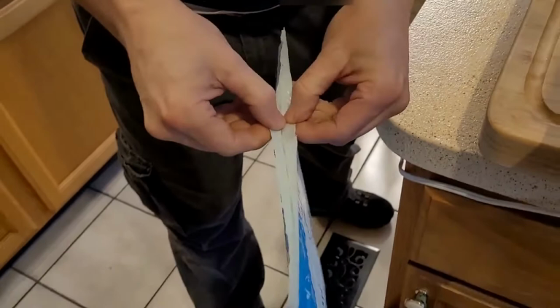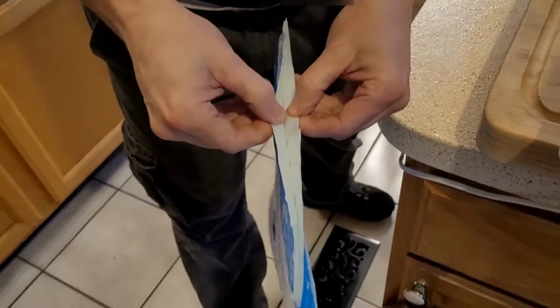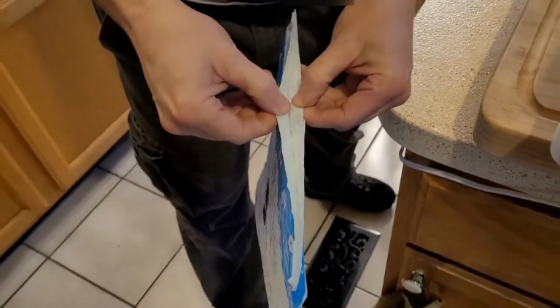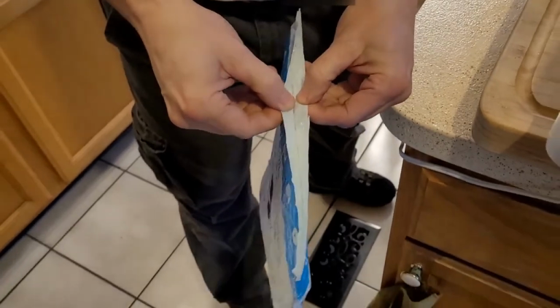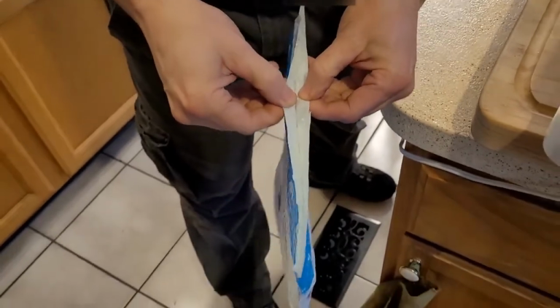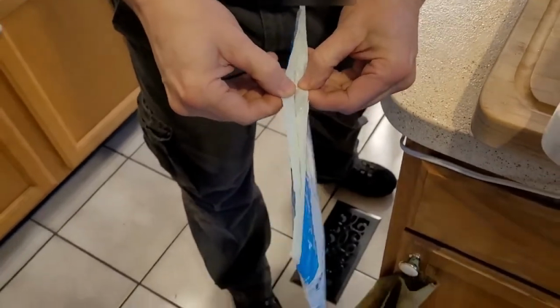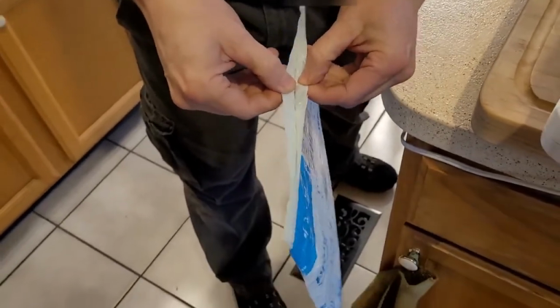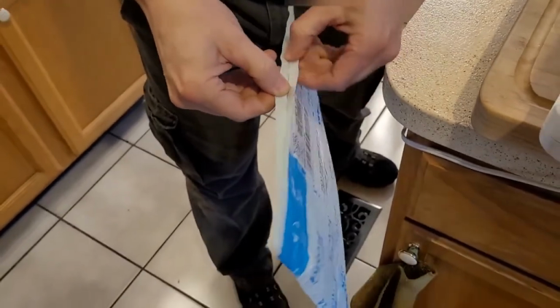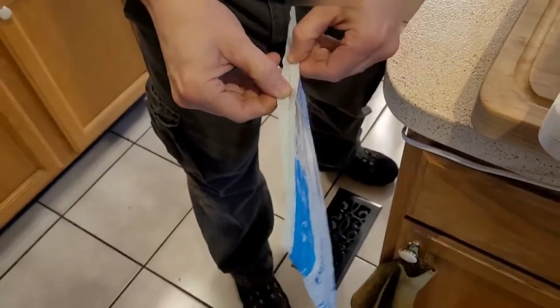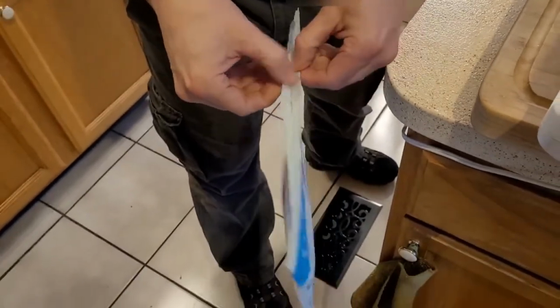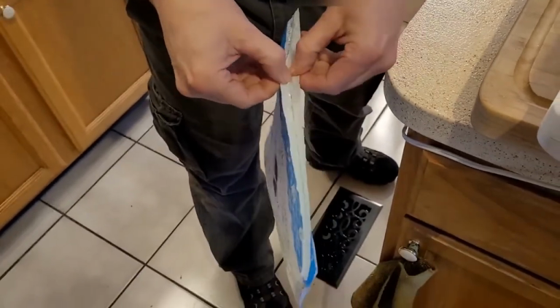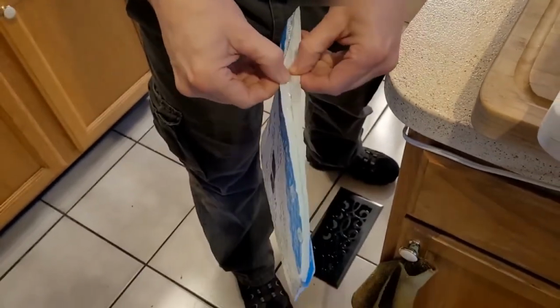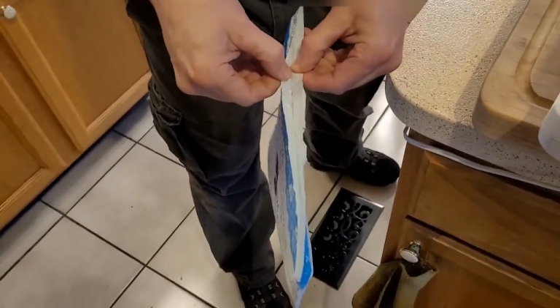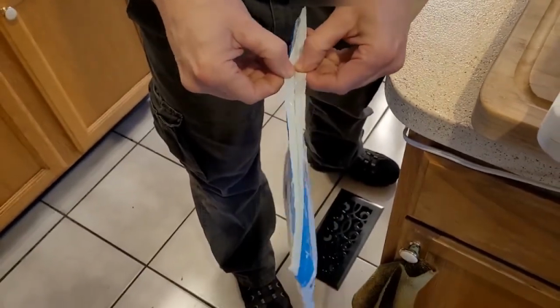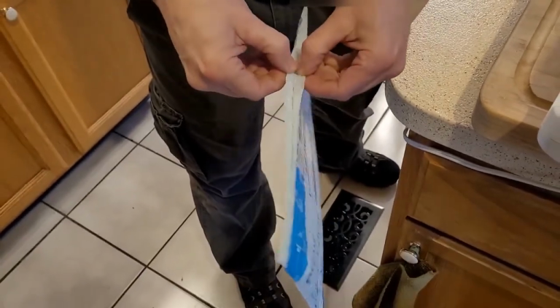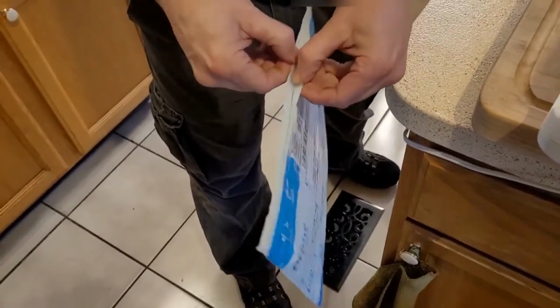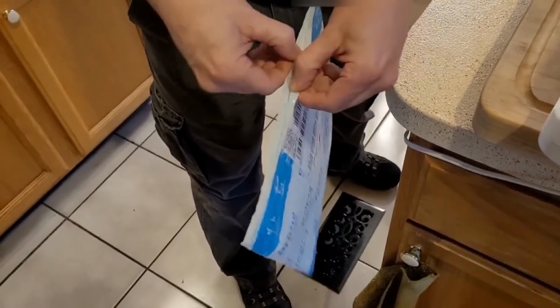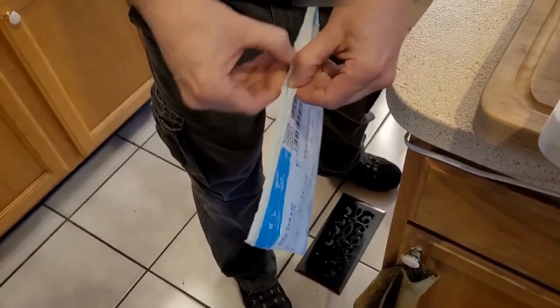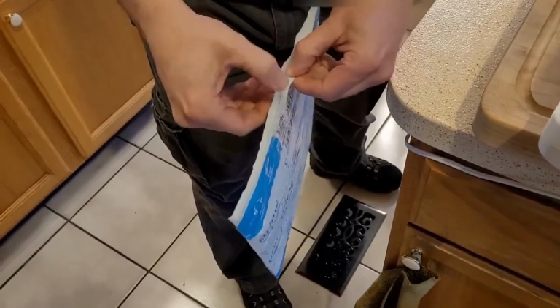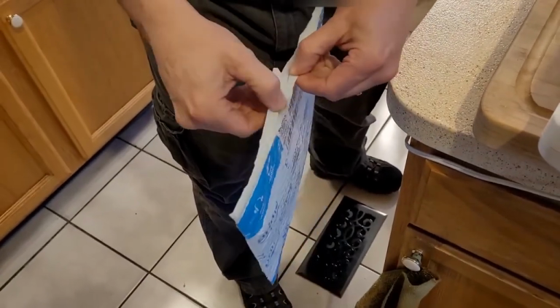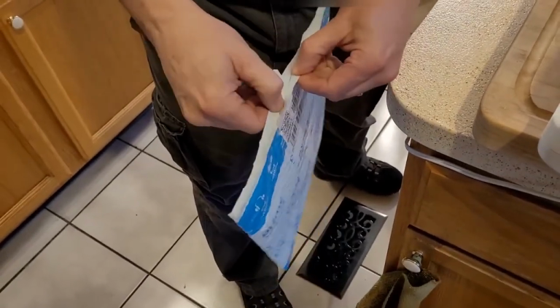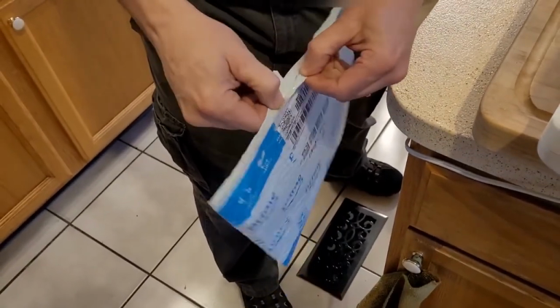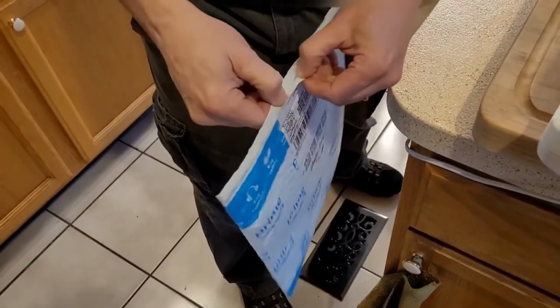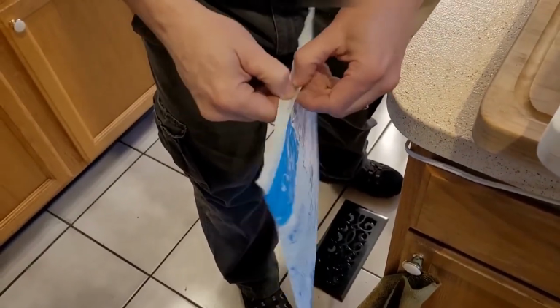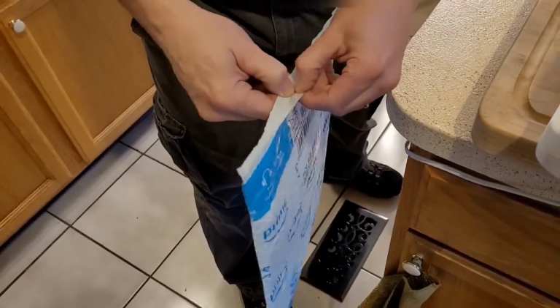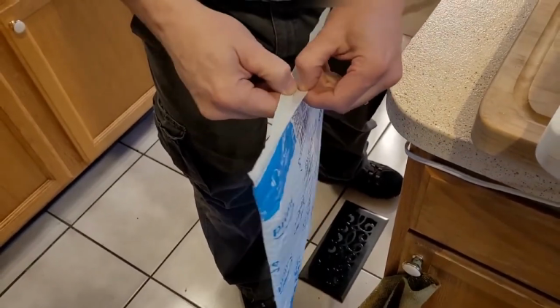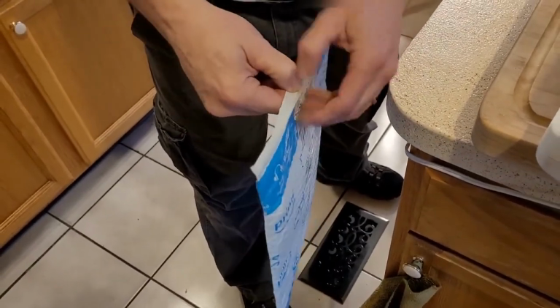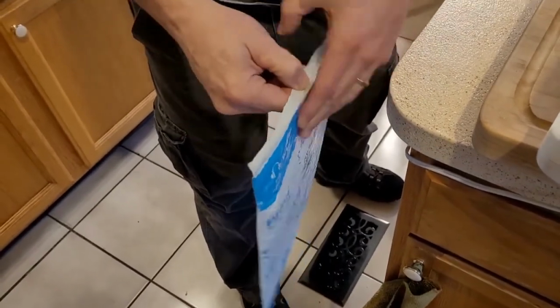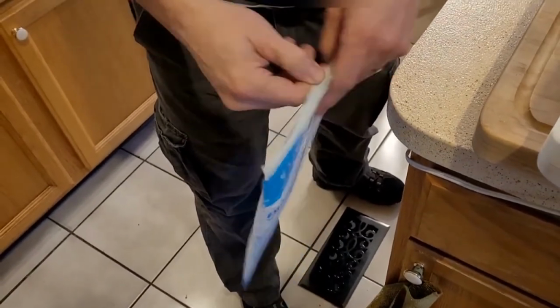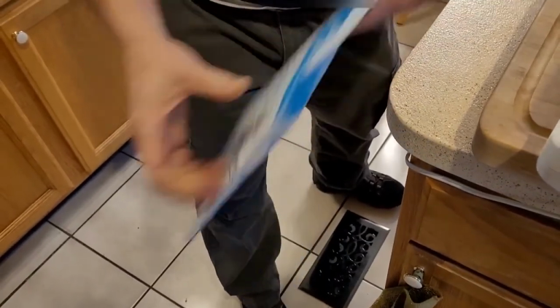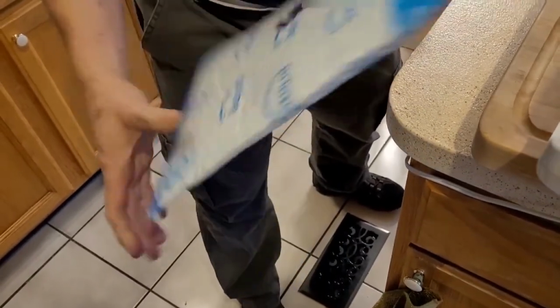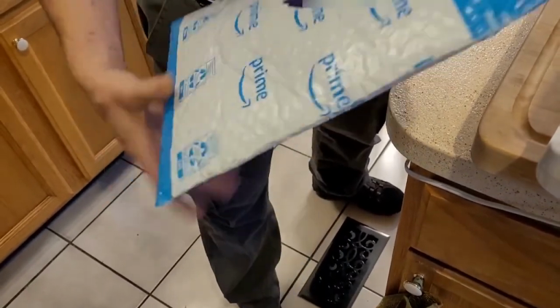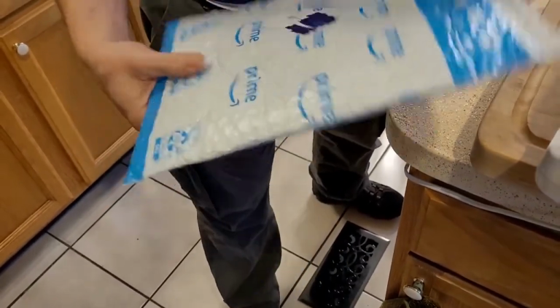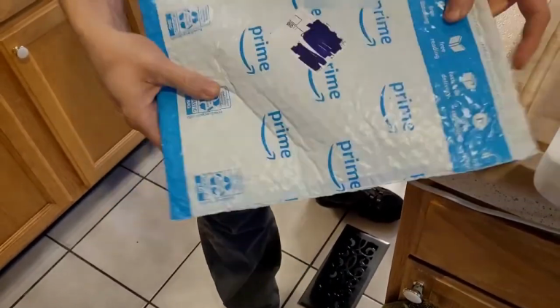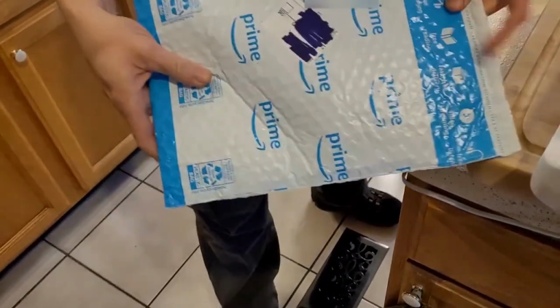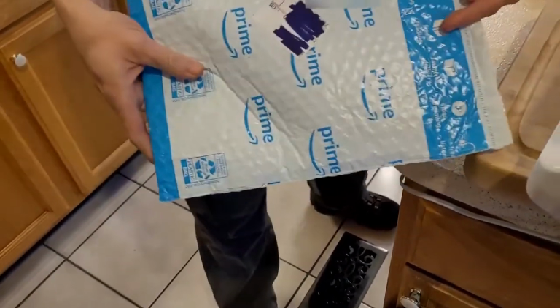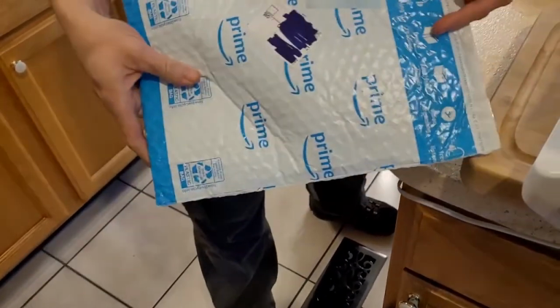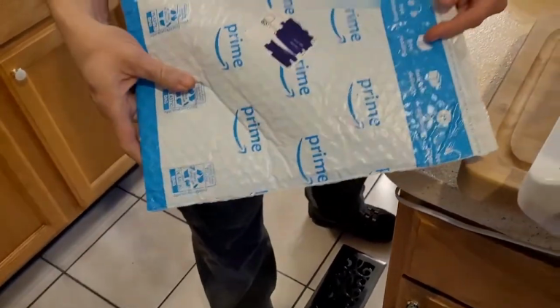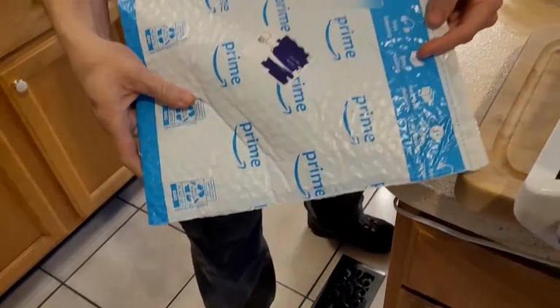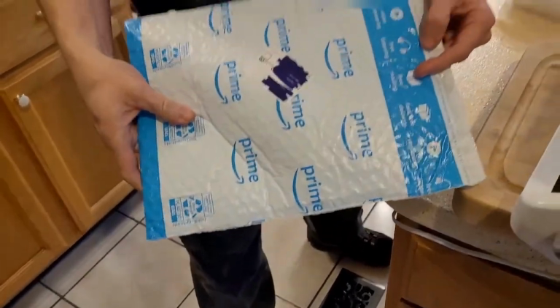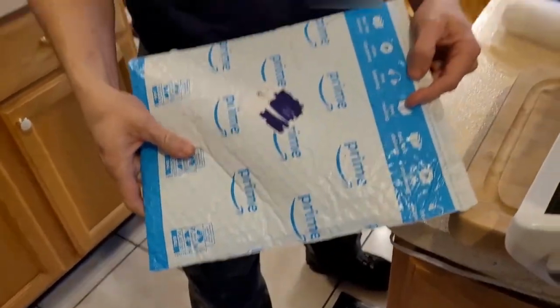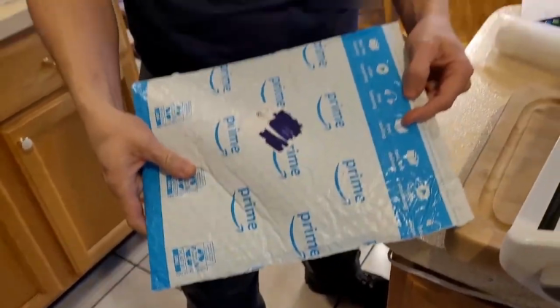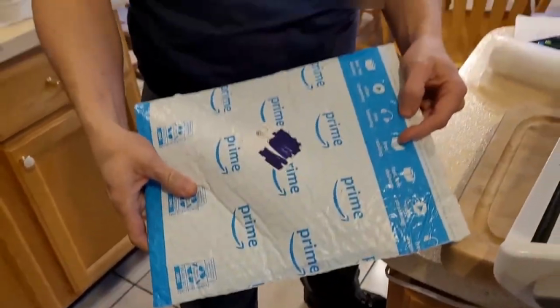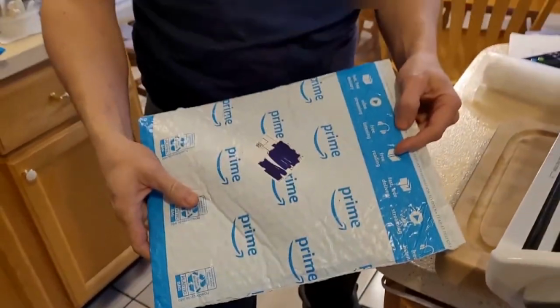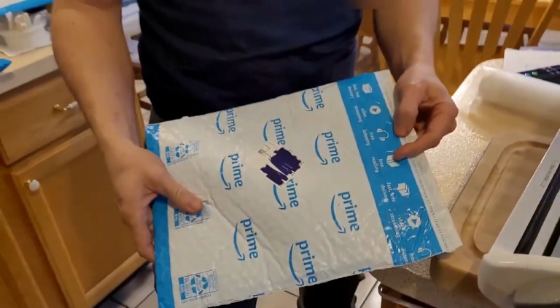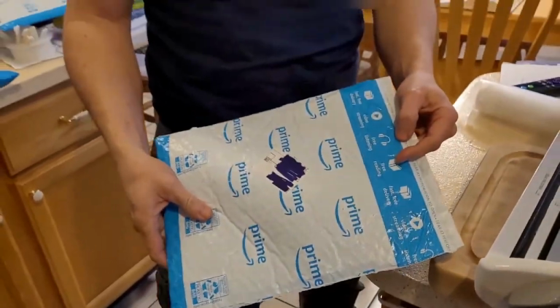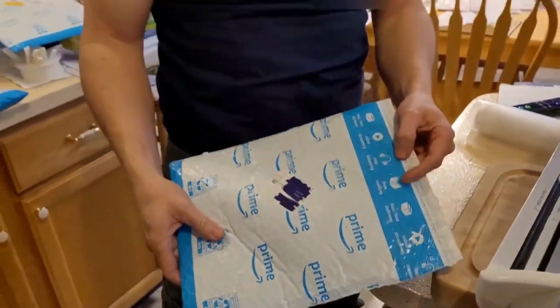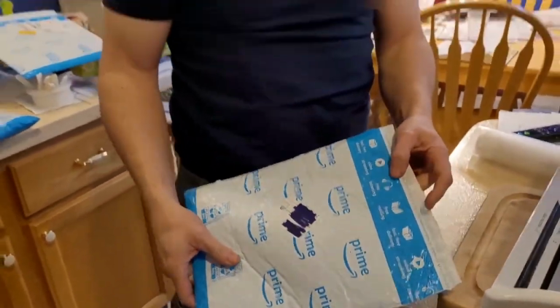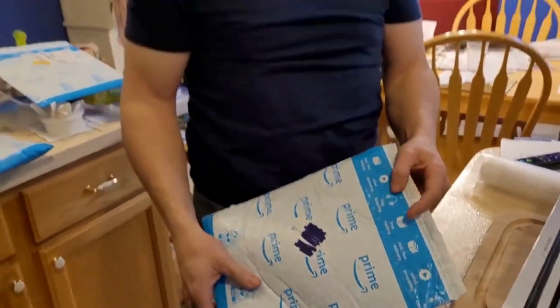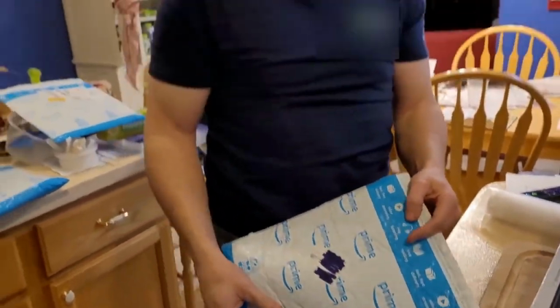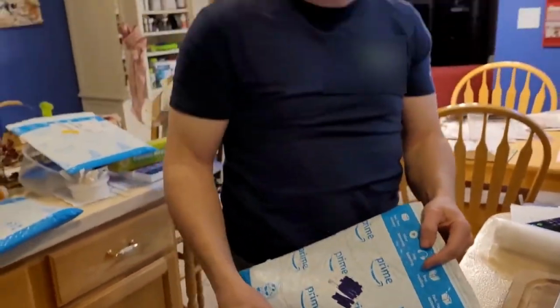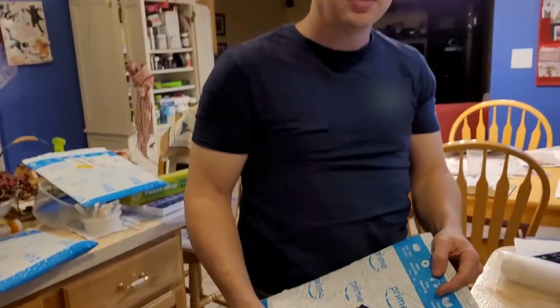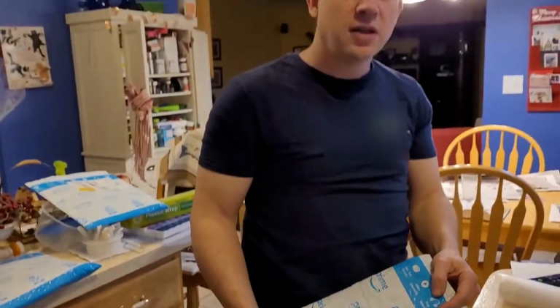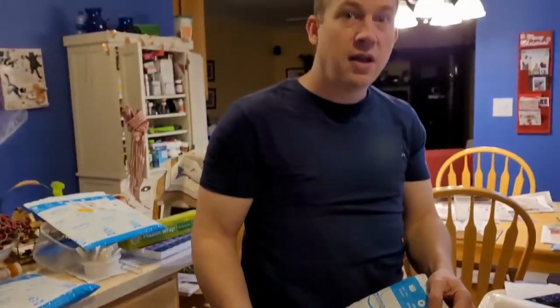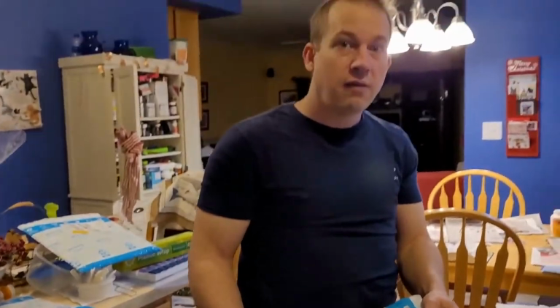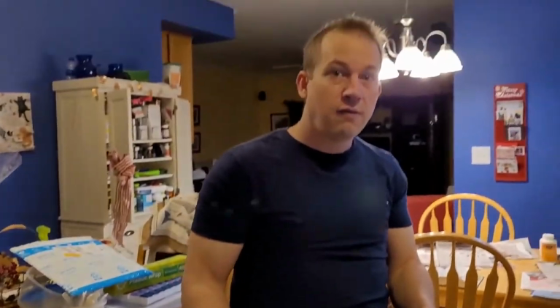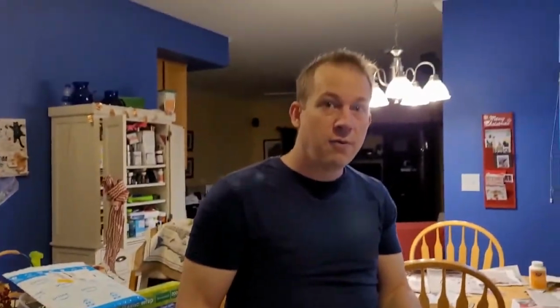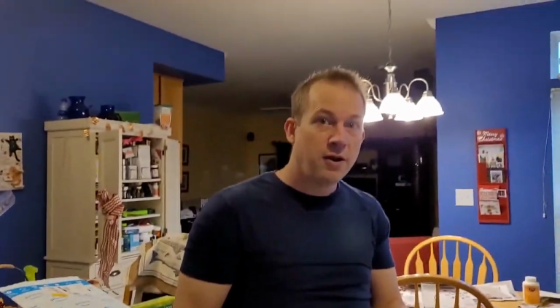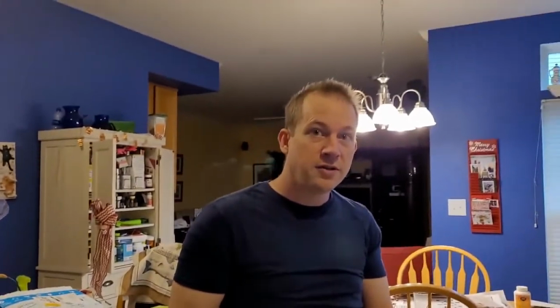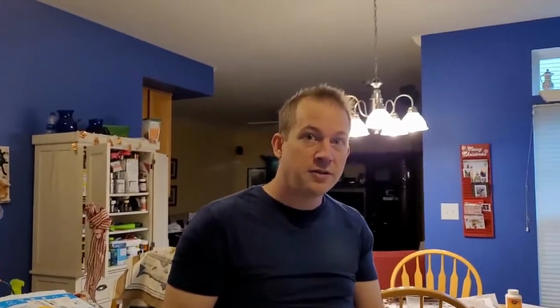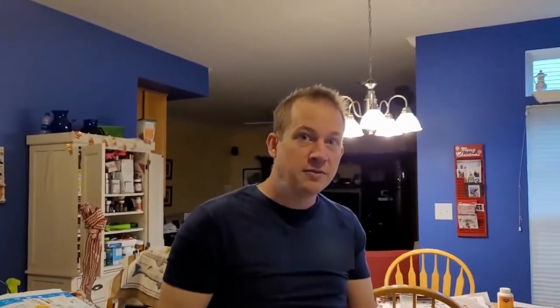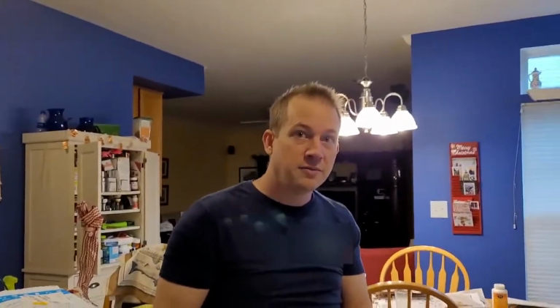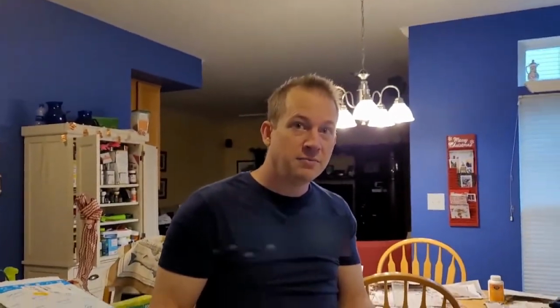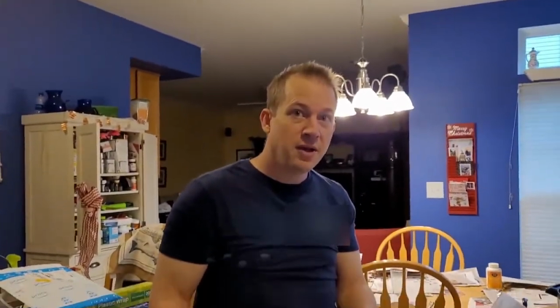You have a nice seal there on your package and you can reuse these things. Thanks guys for watching, bye!